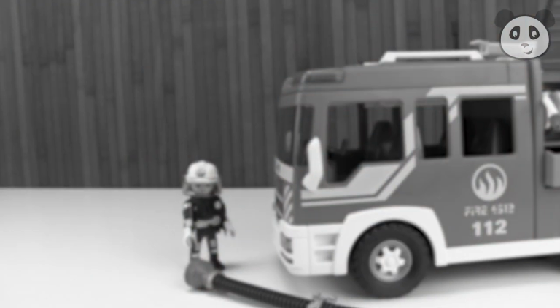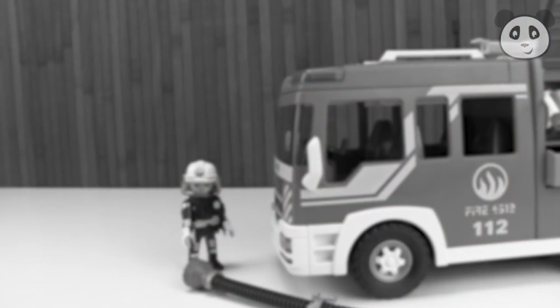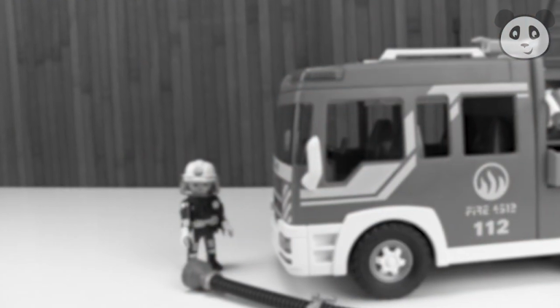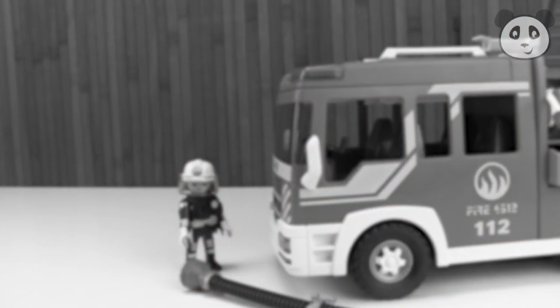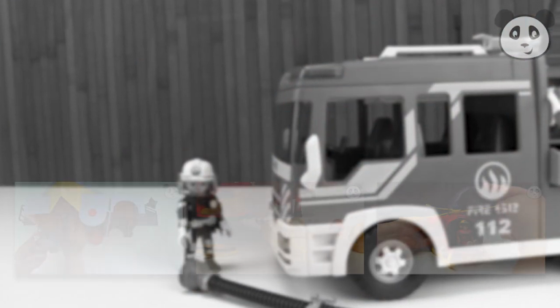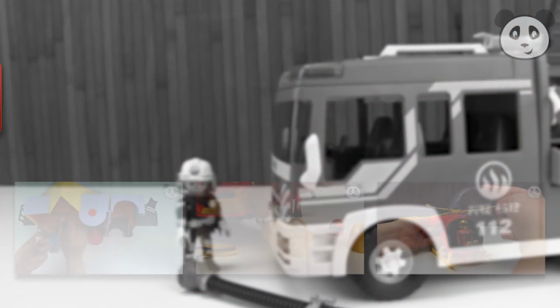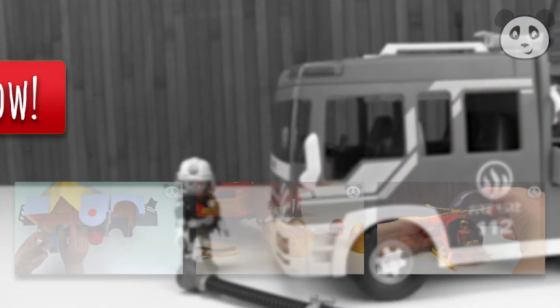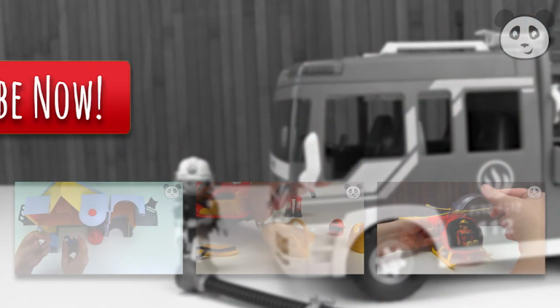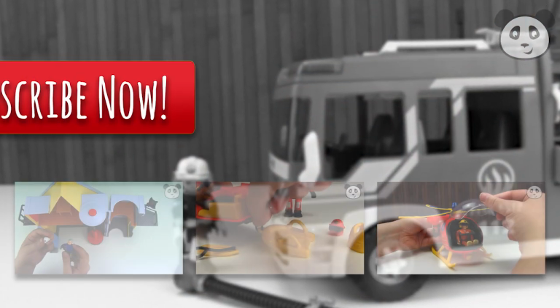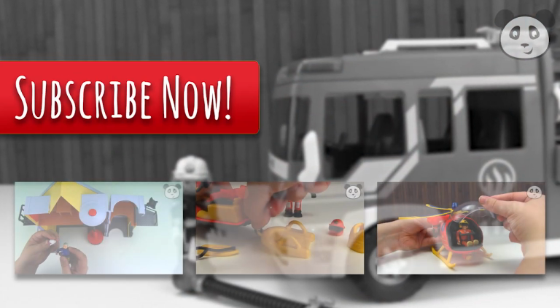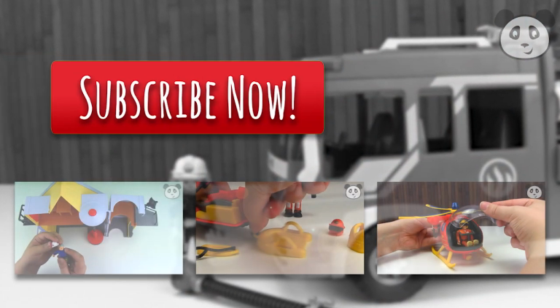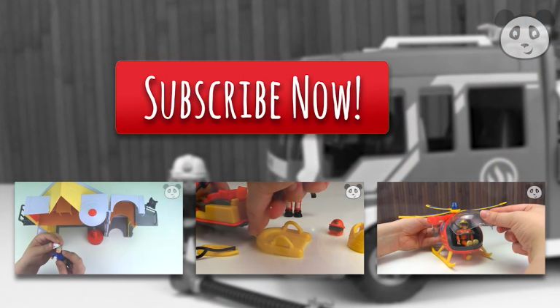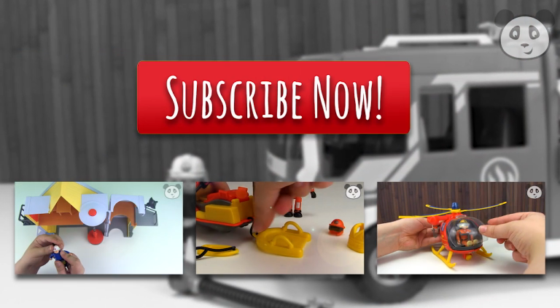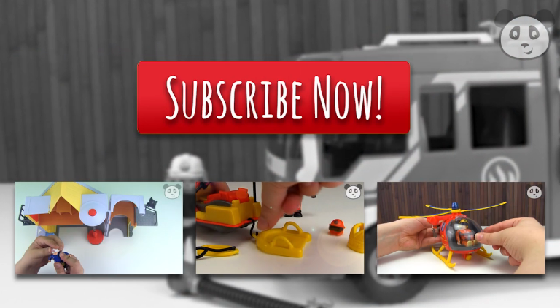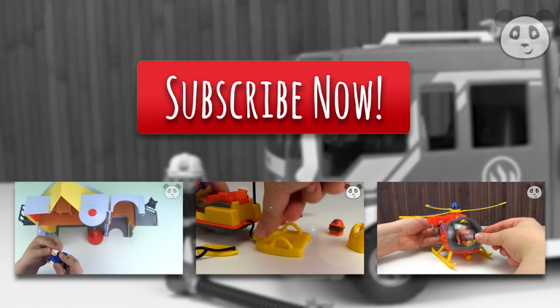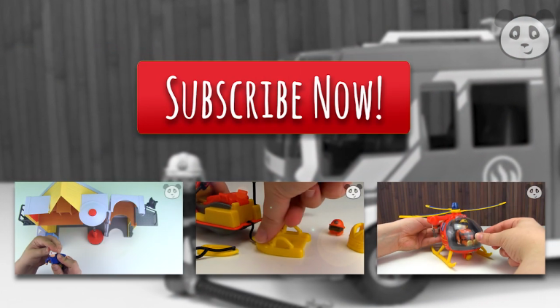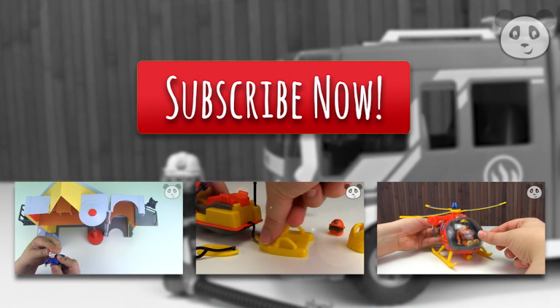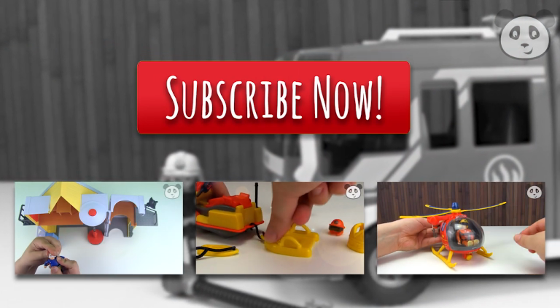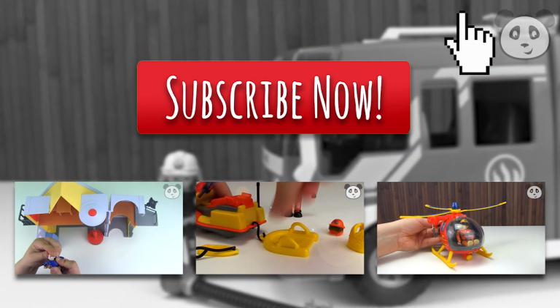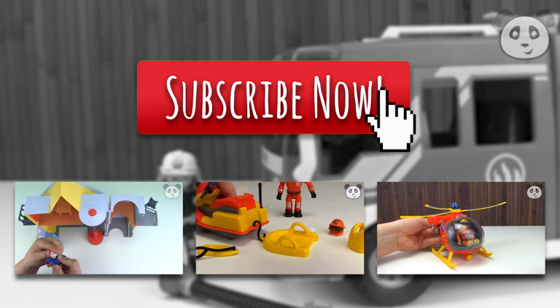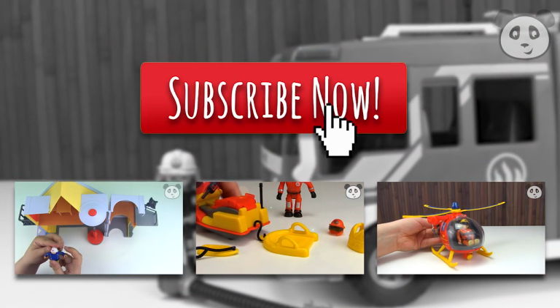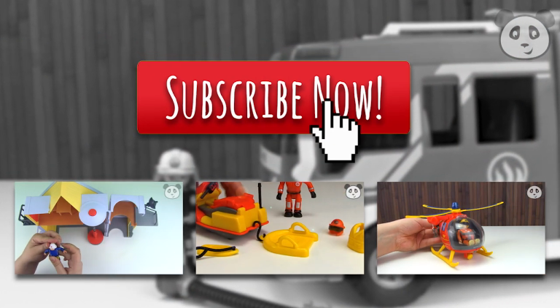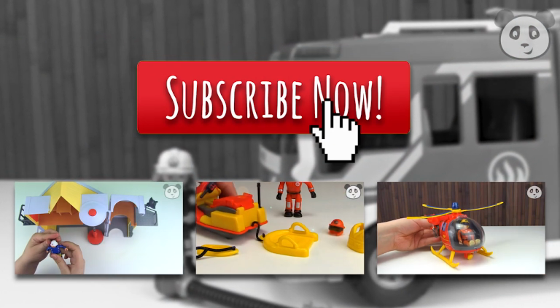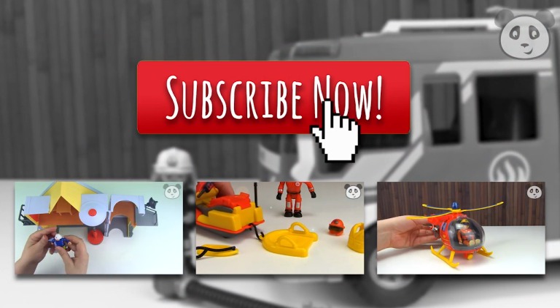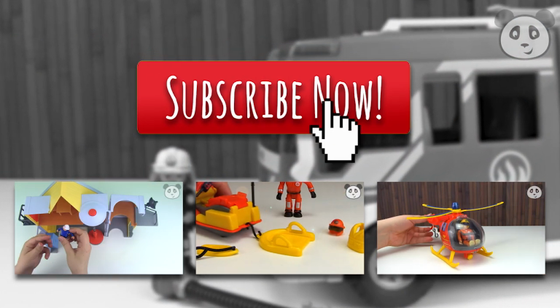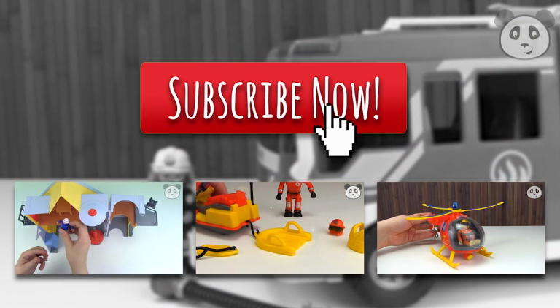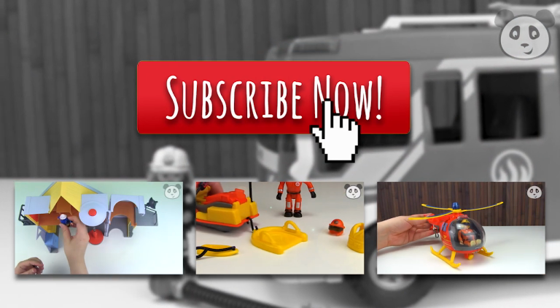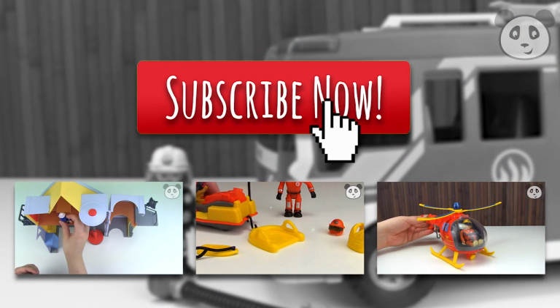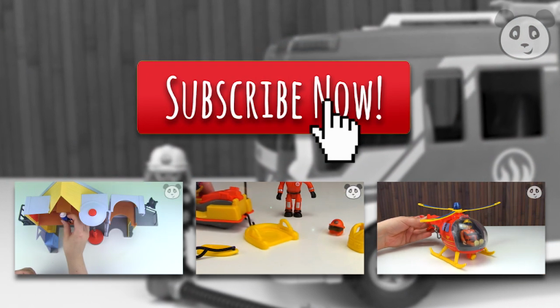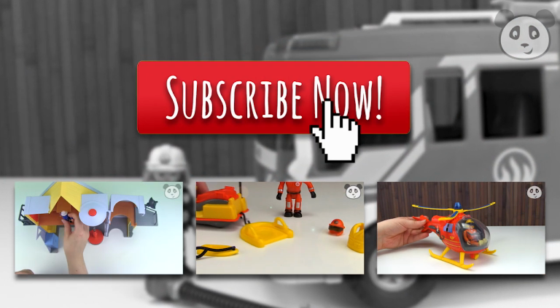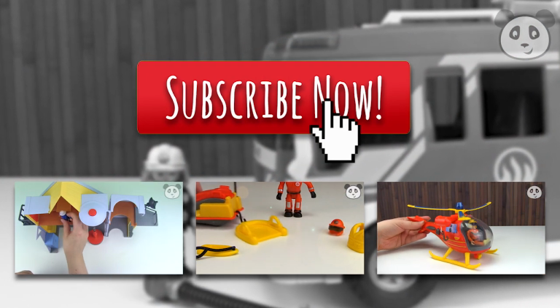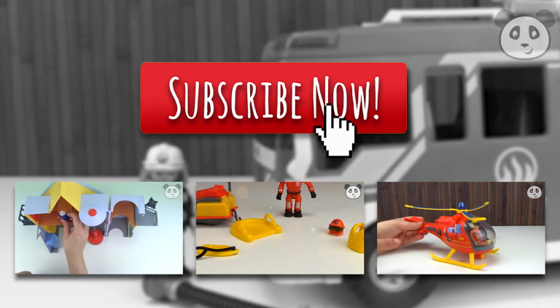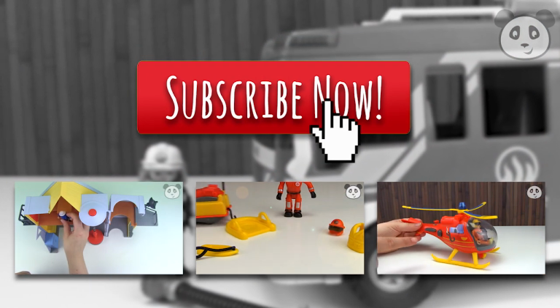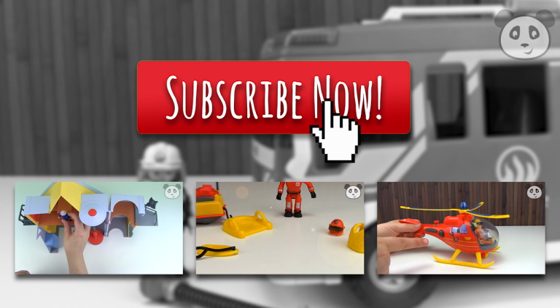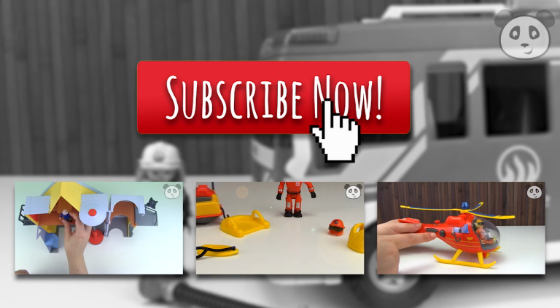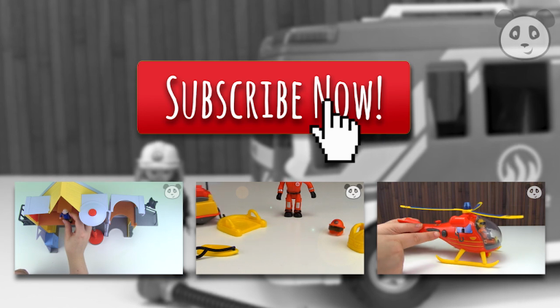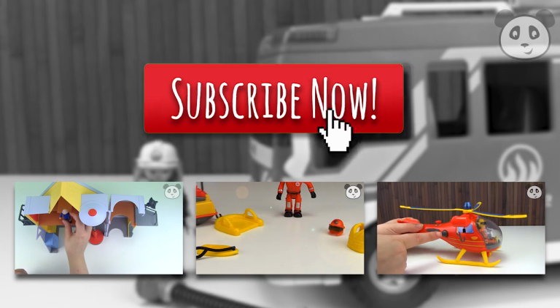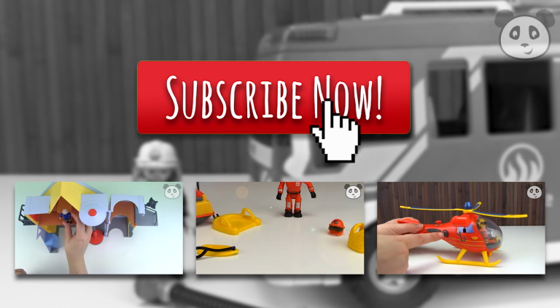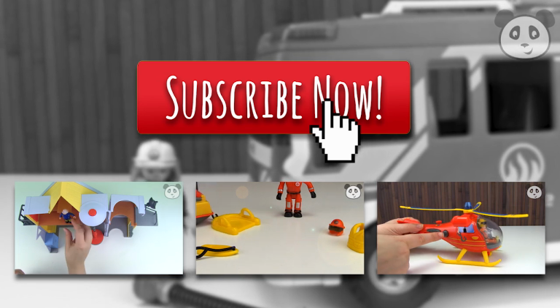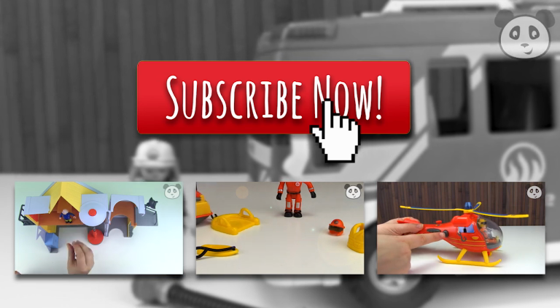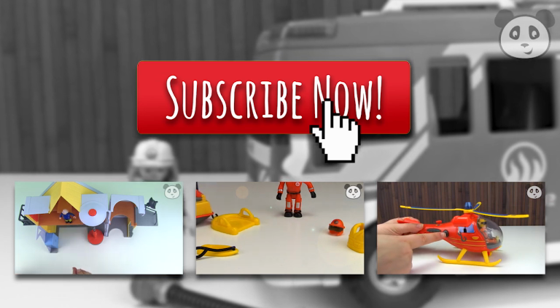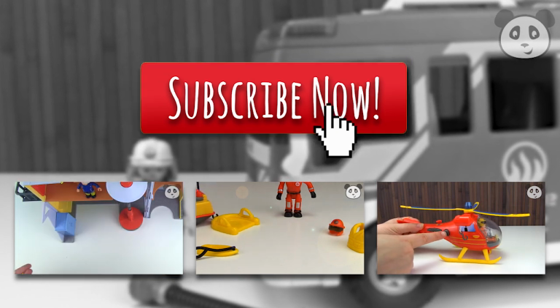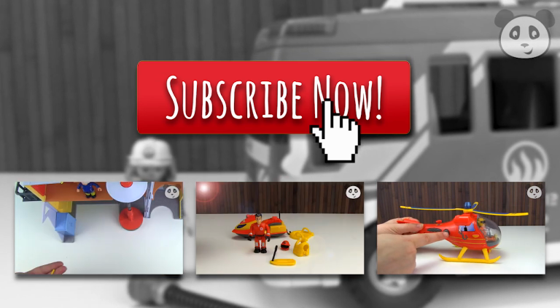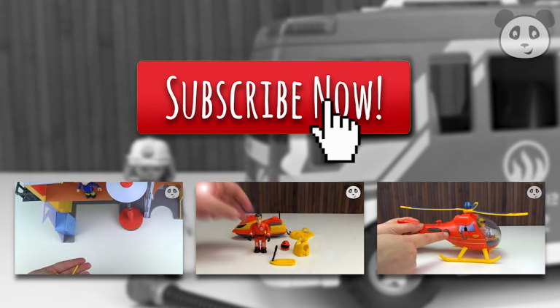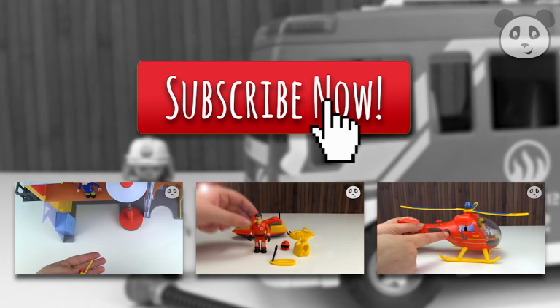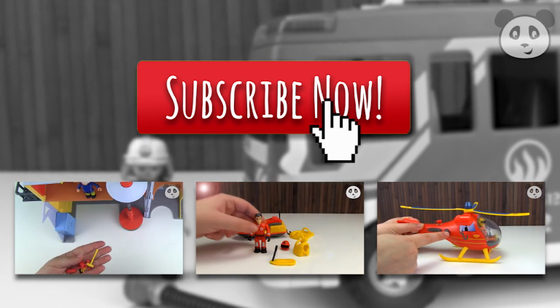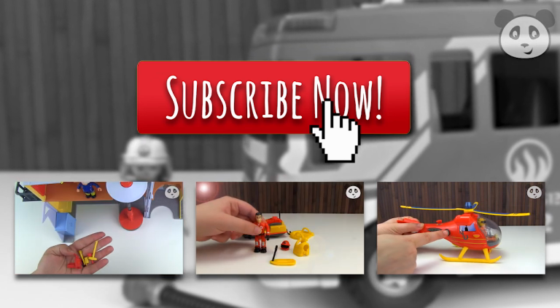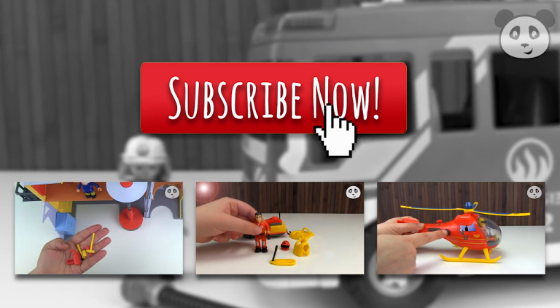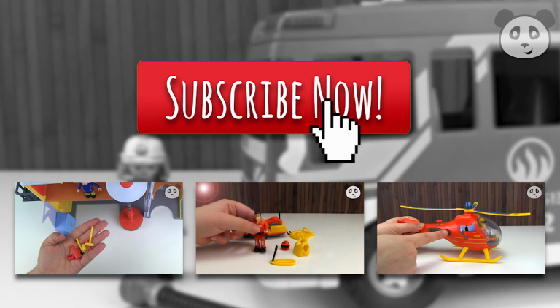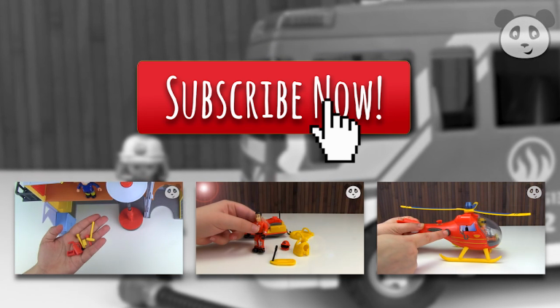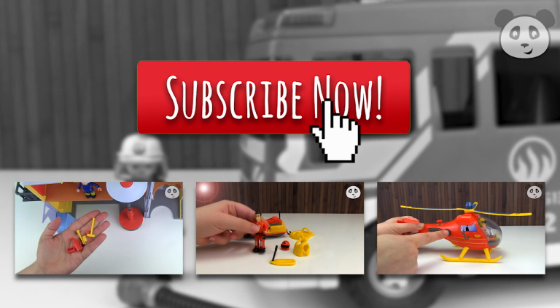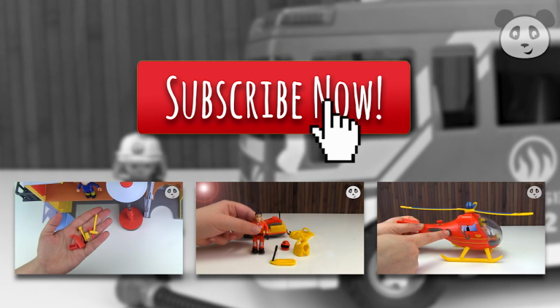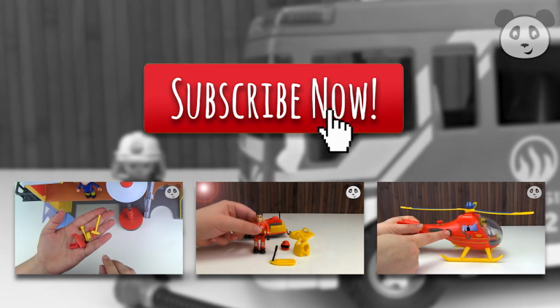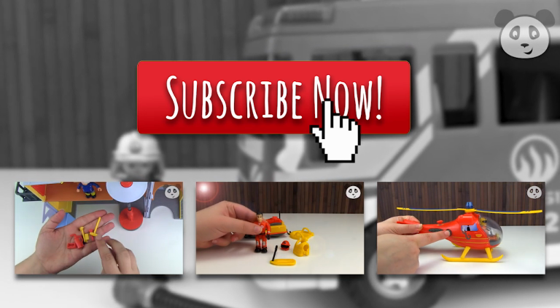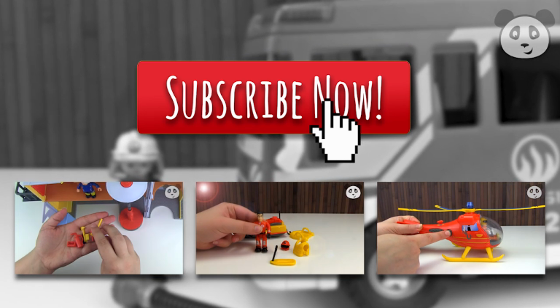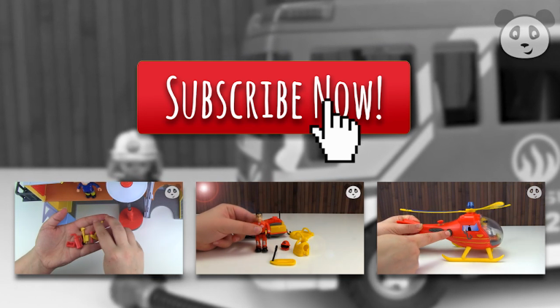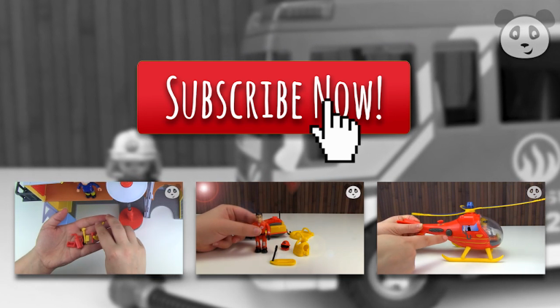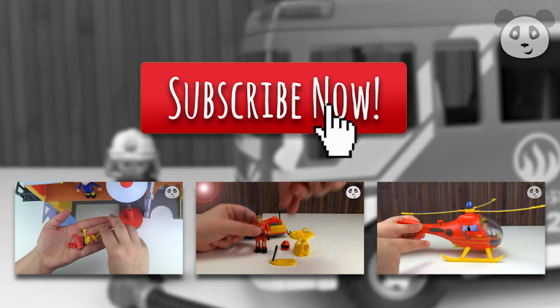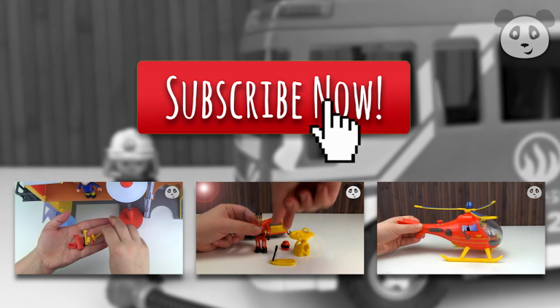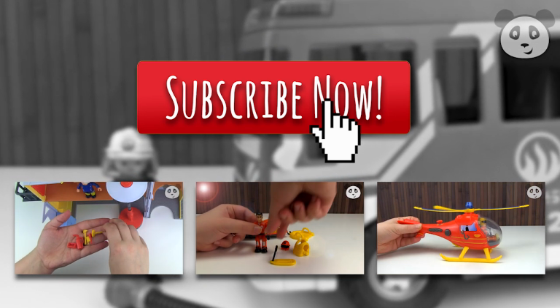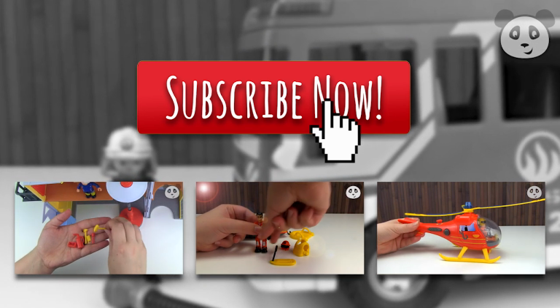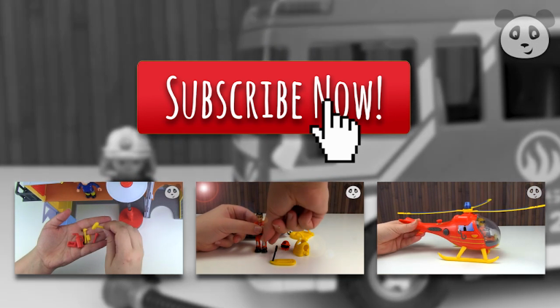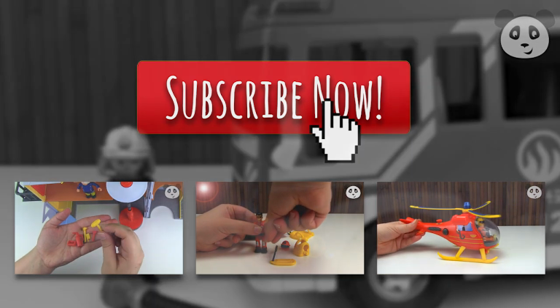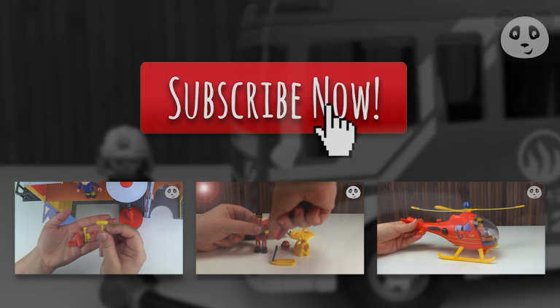Click here to subscribe and watch more videos. Thank you guys, bye!